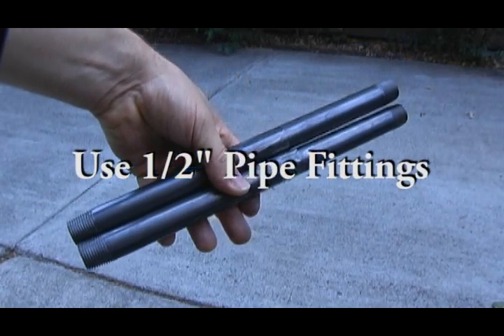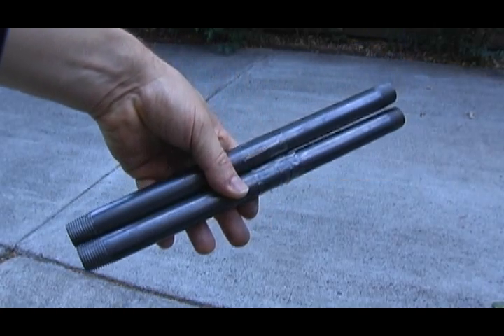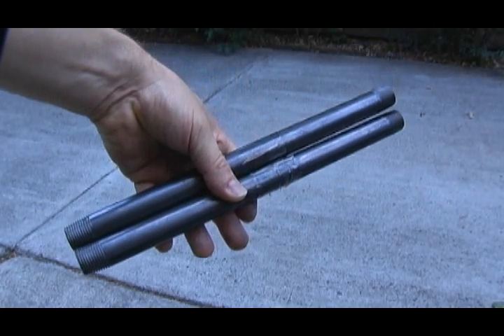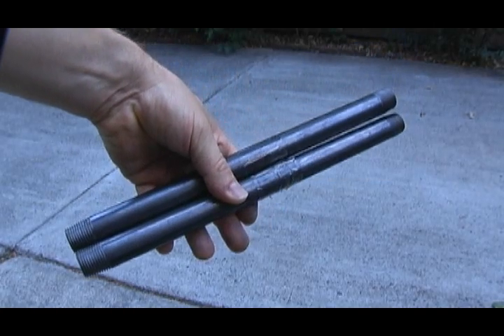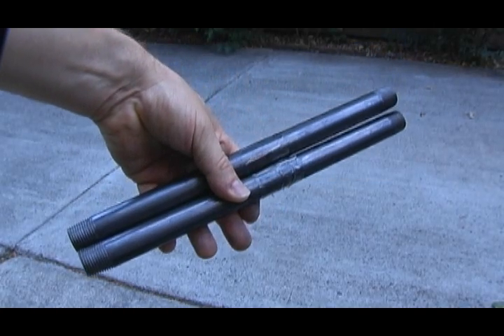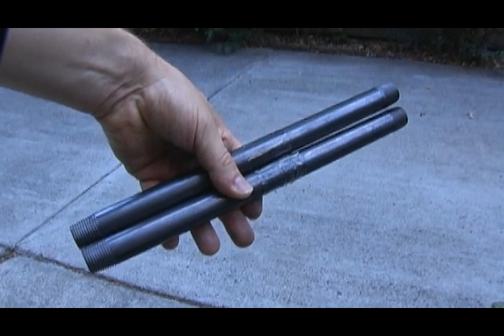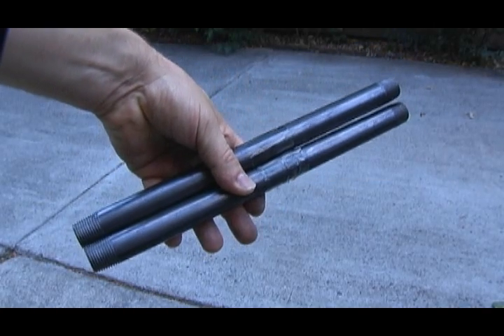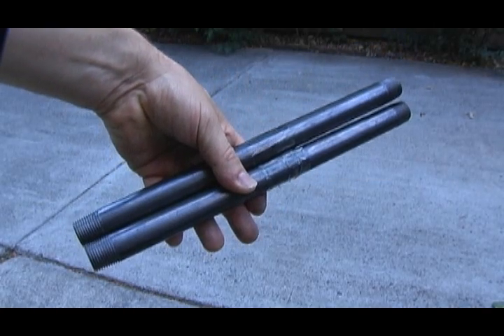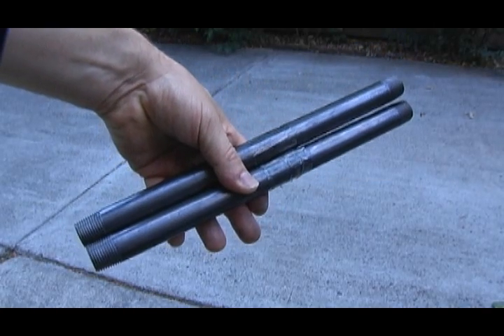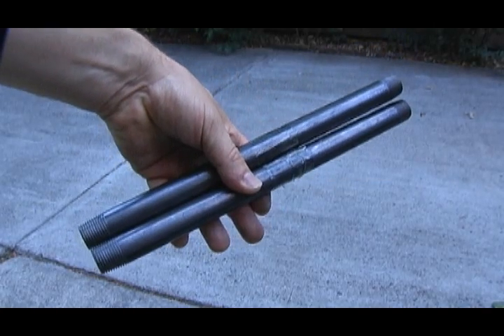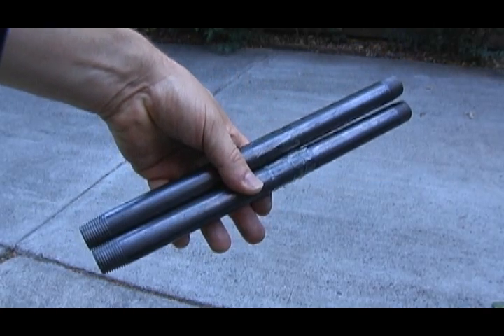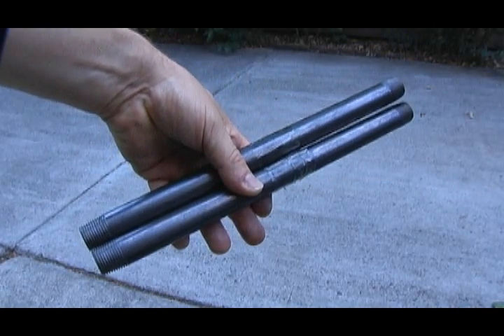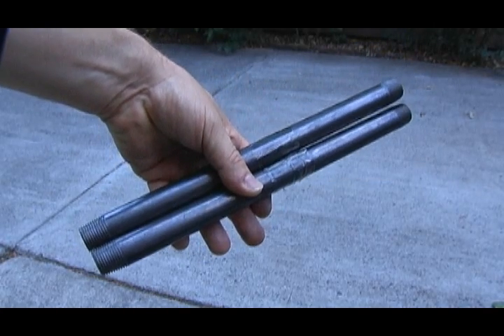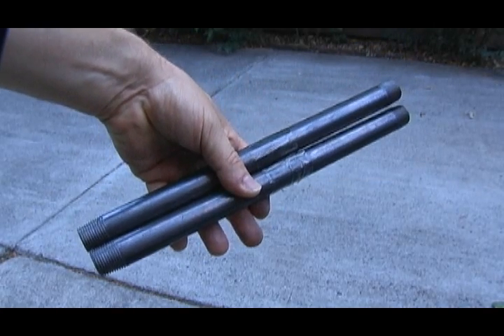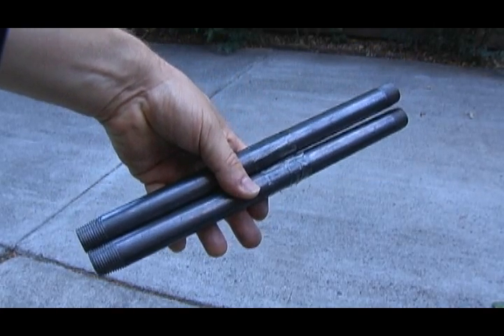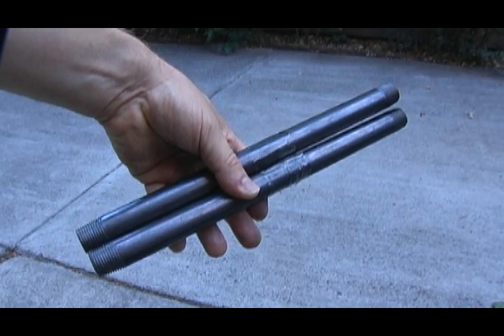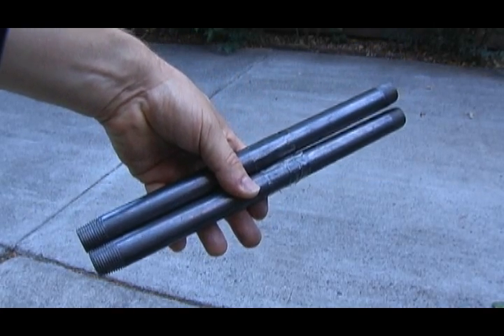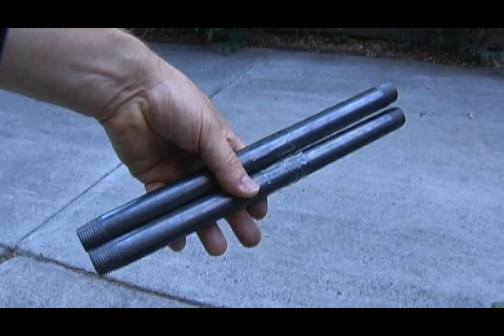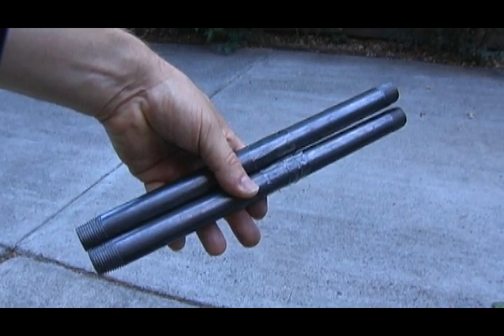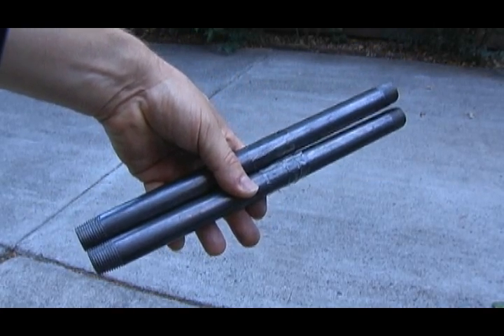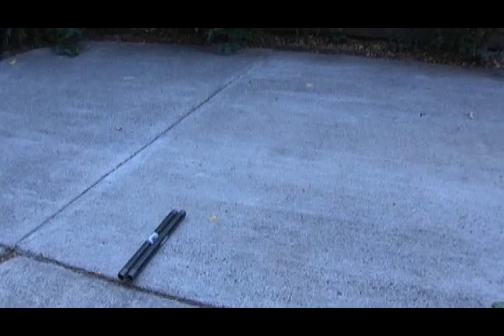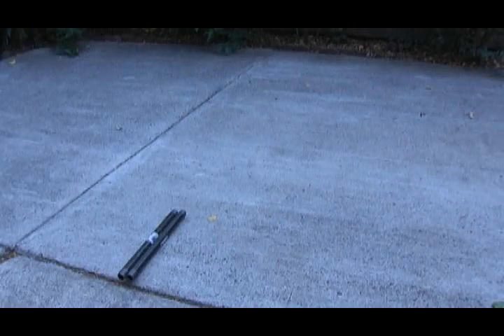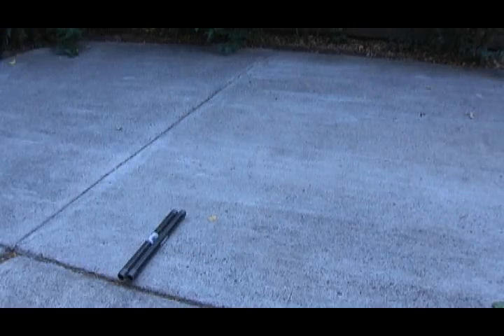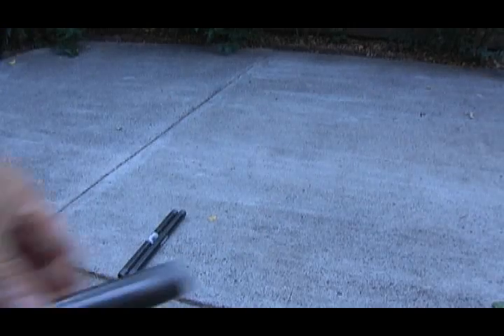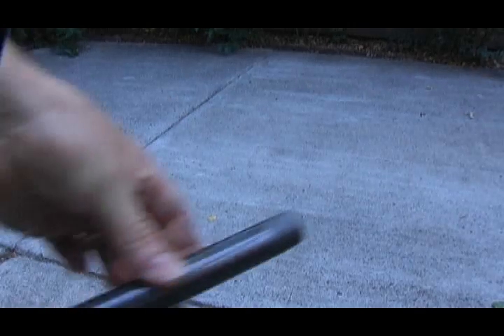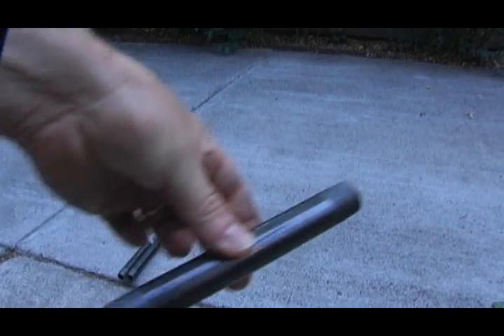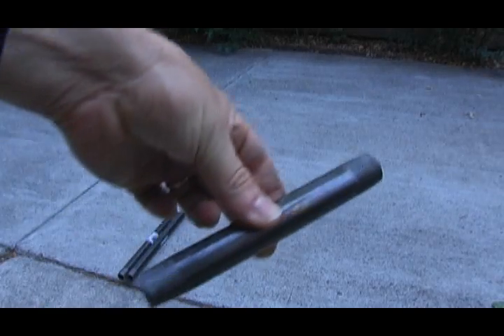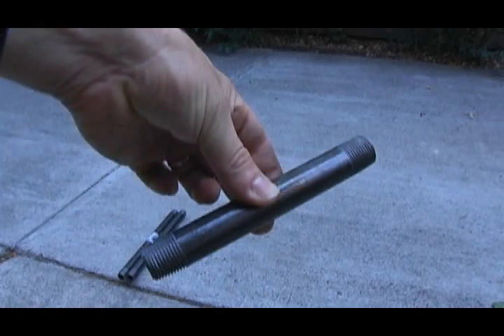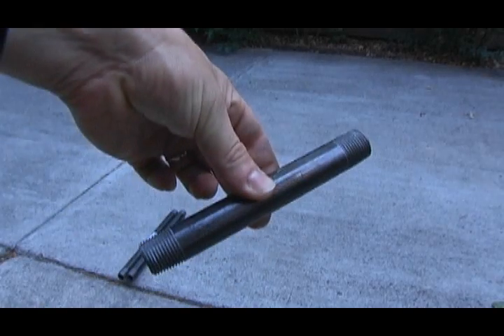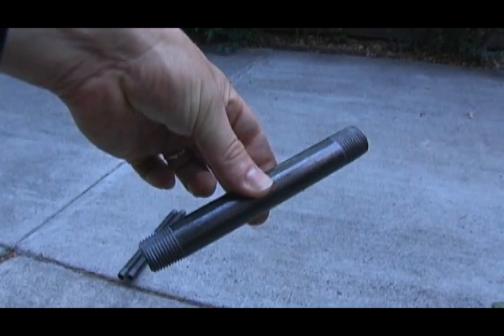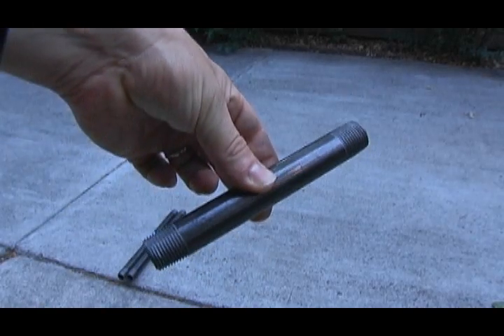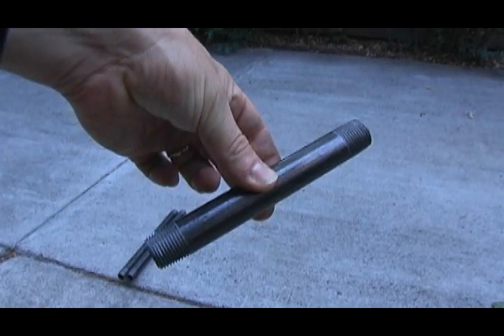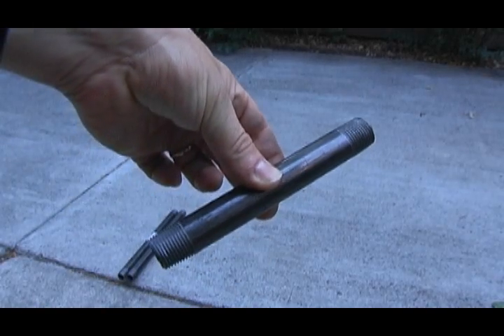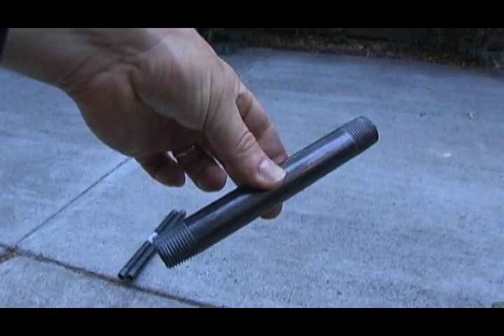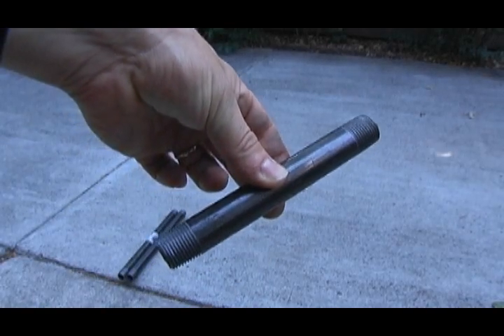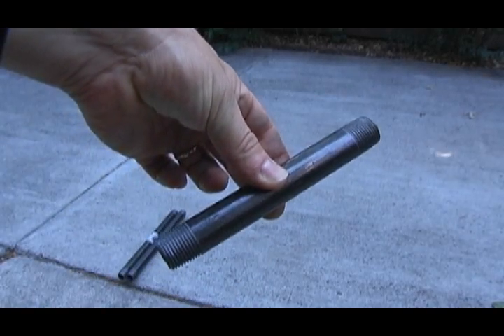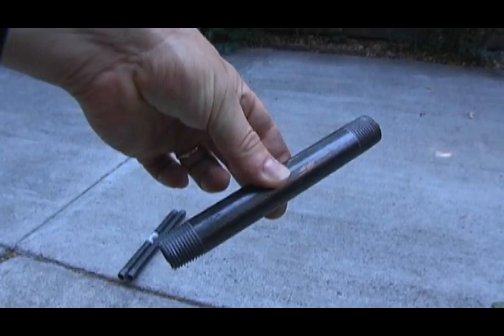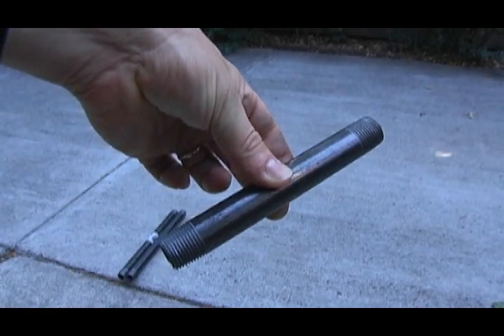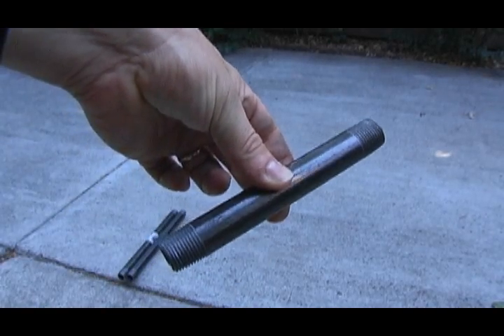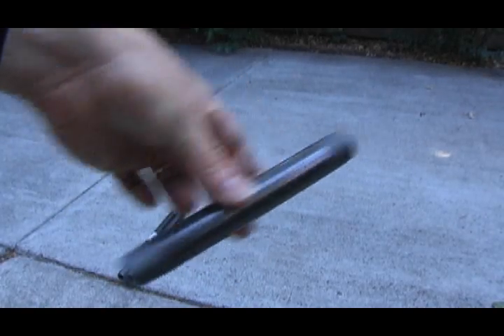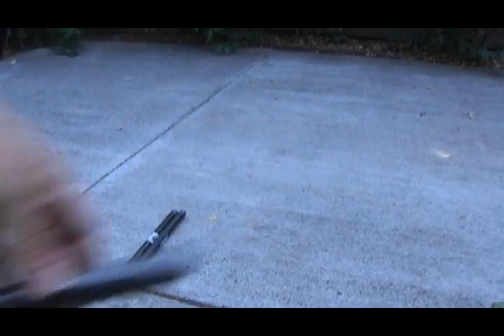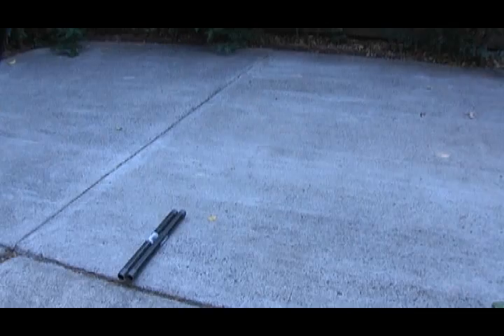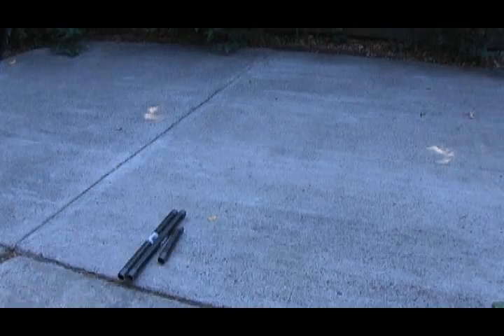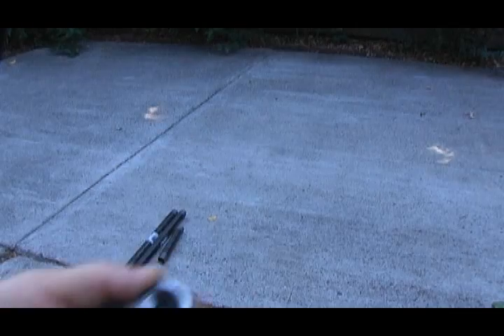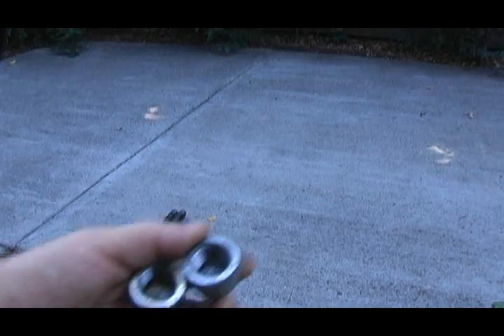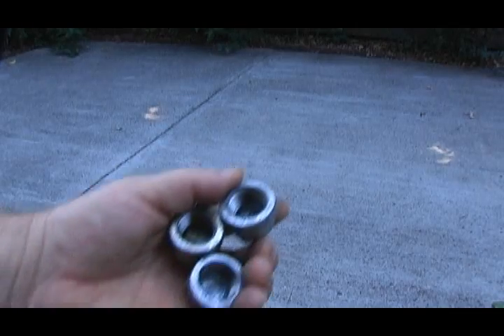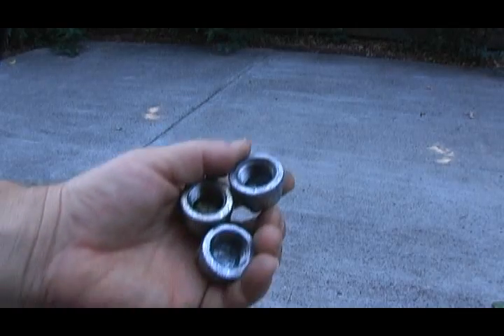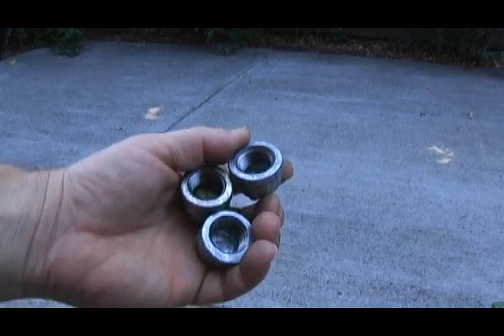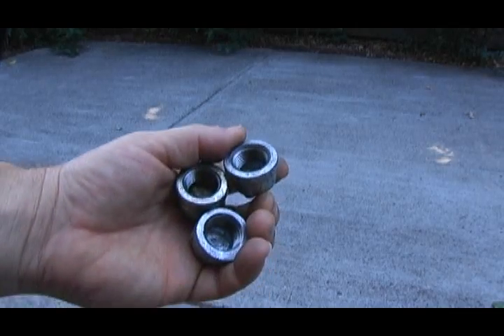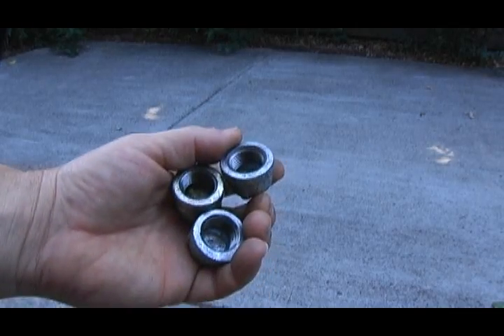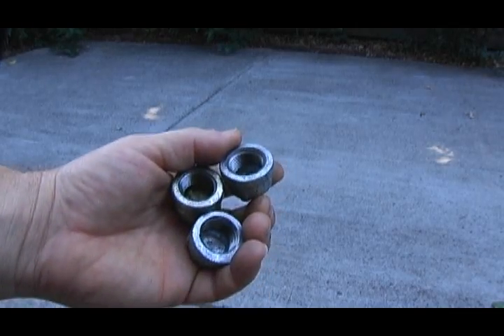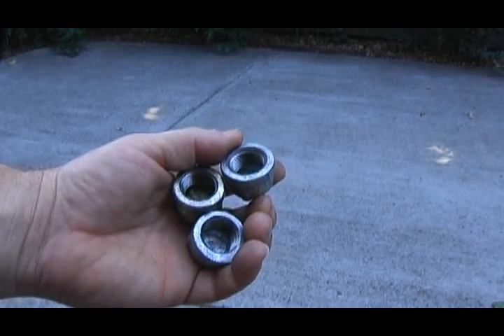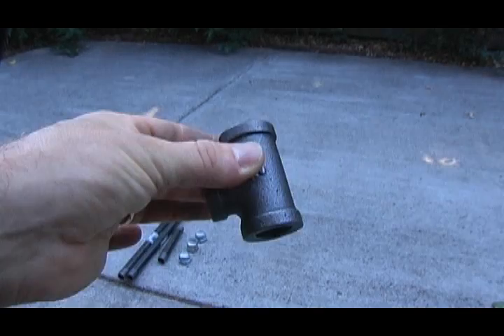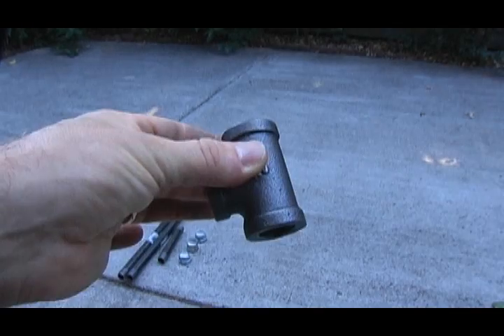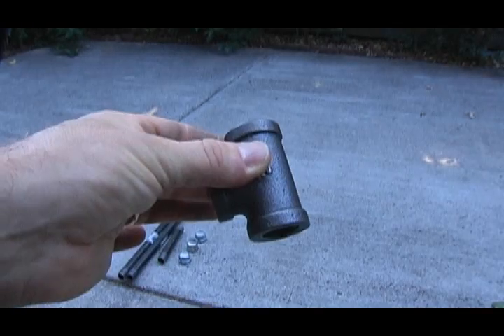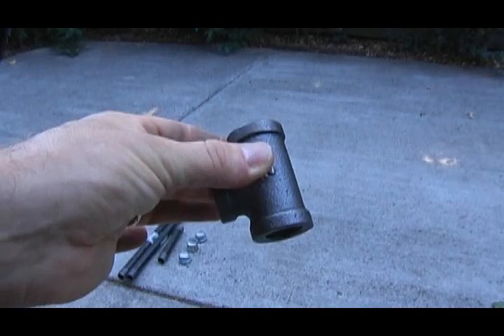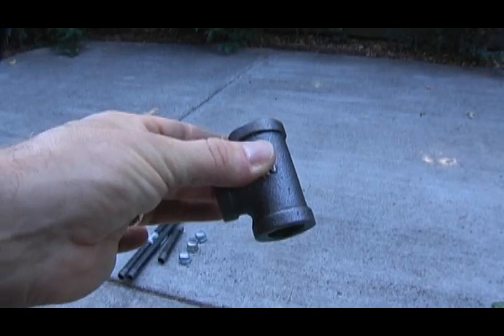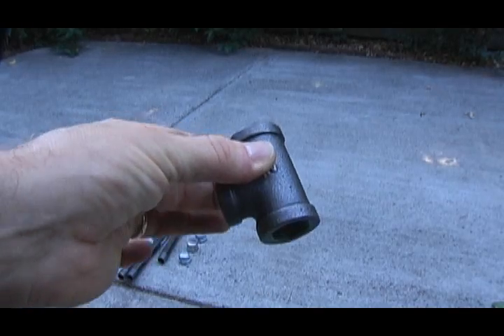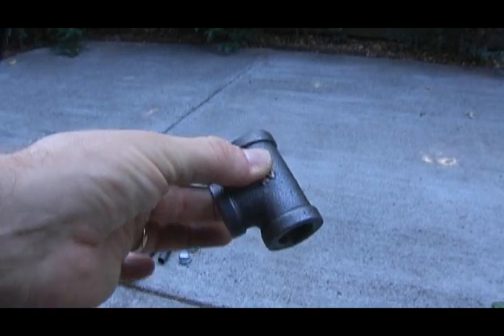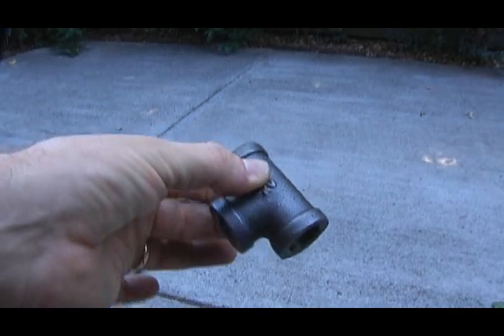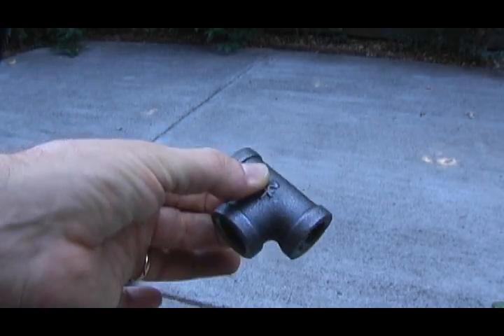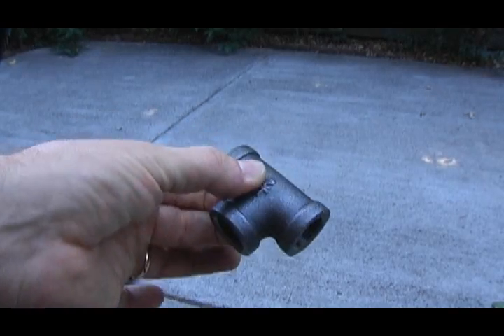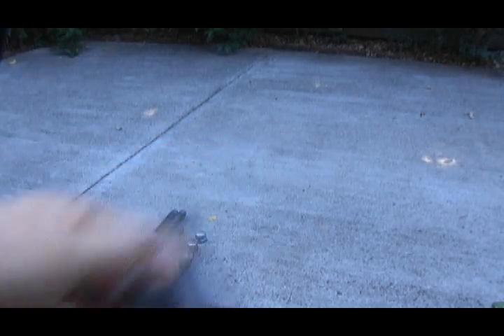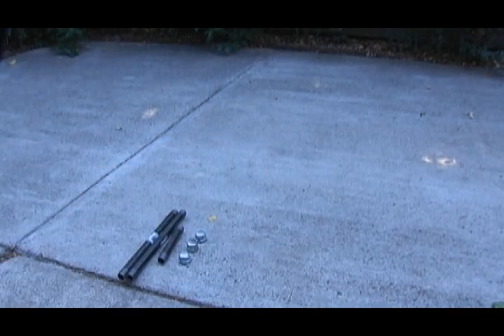Start off with two 12-inch pipes, one 6-inch pipe, three caps, and a T-fitting.